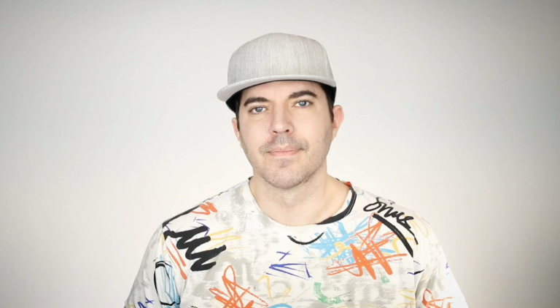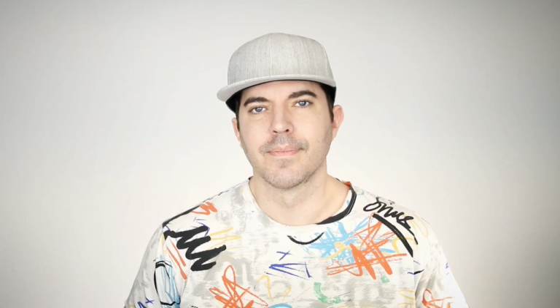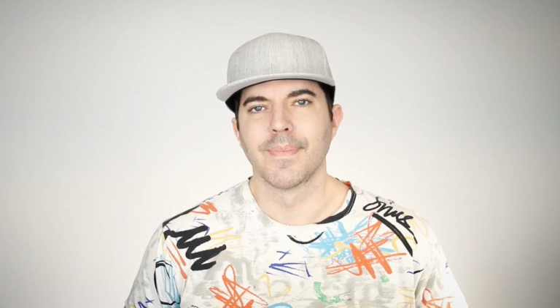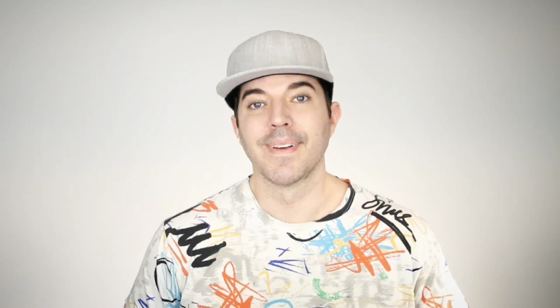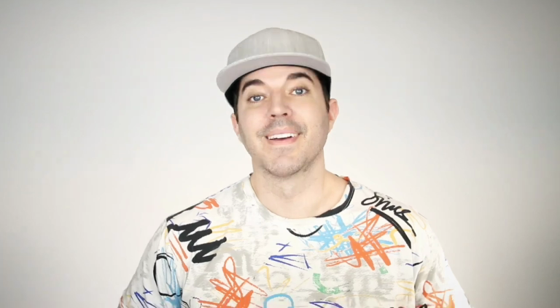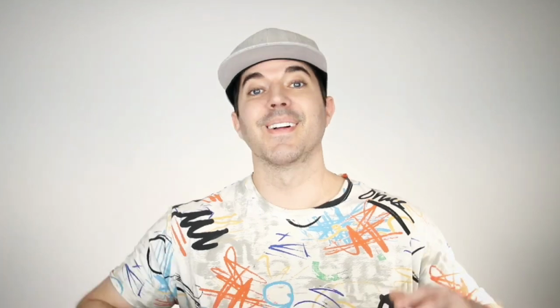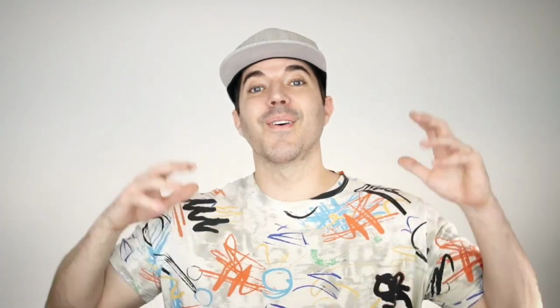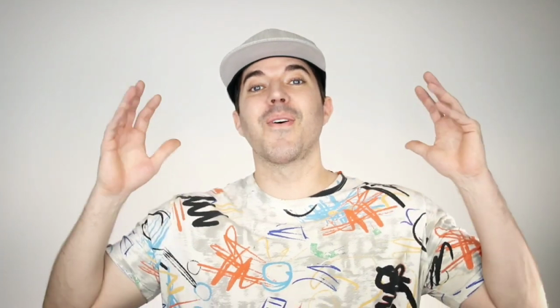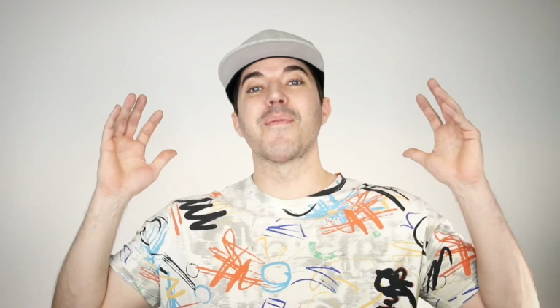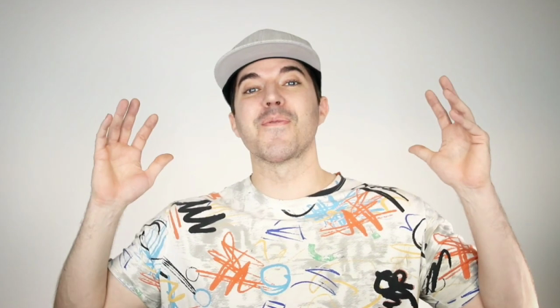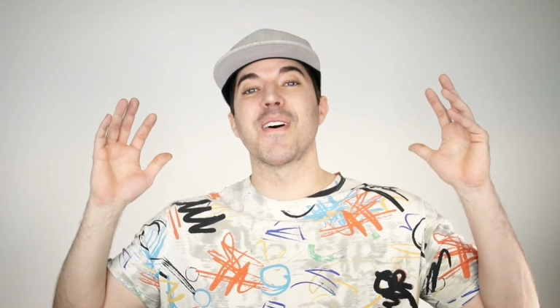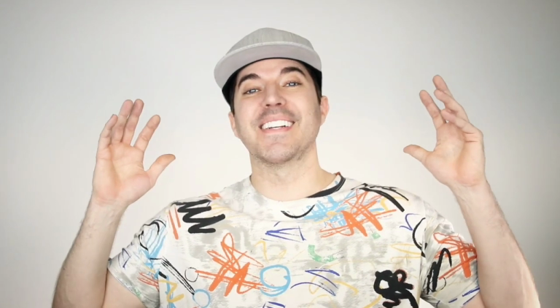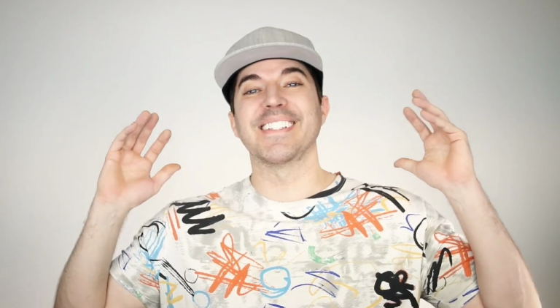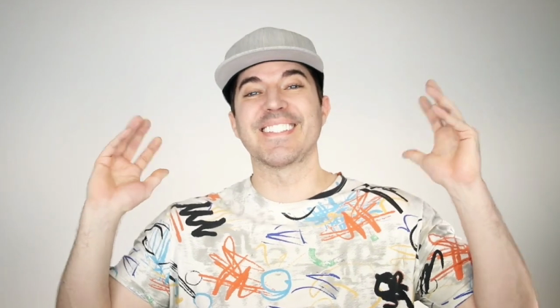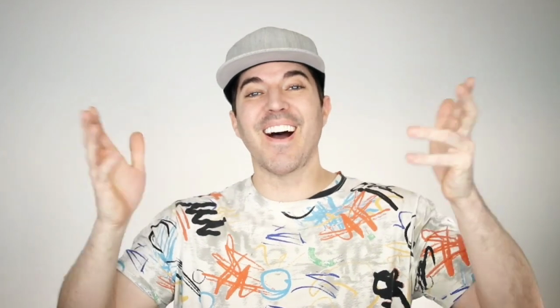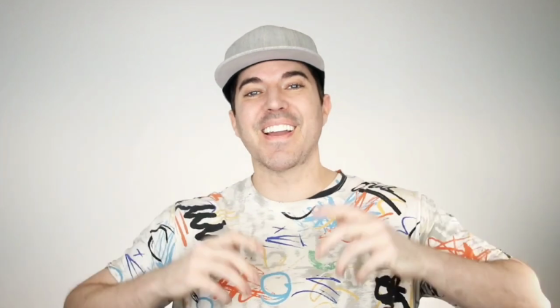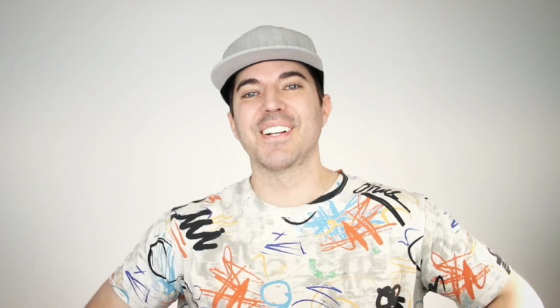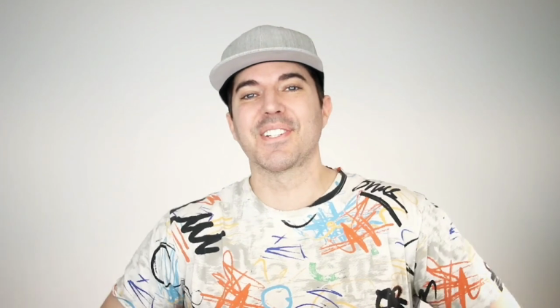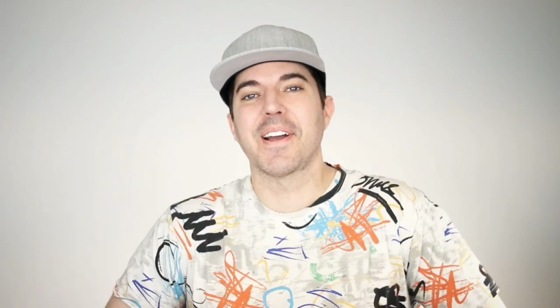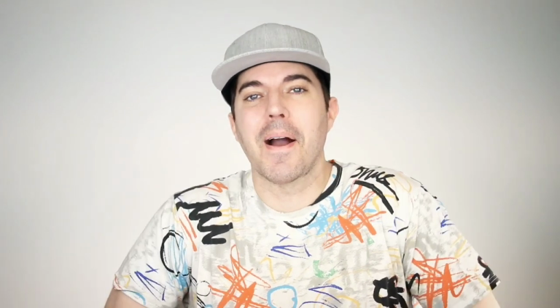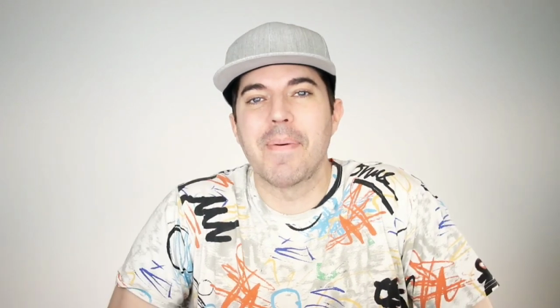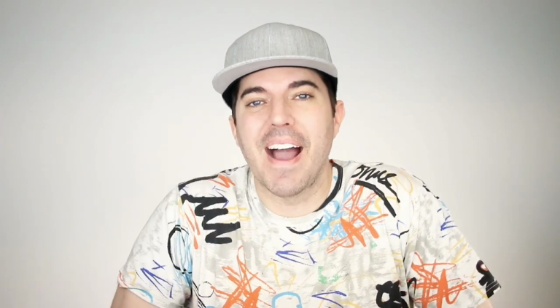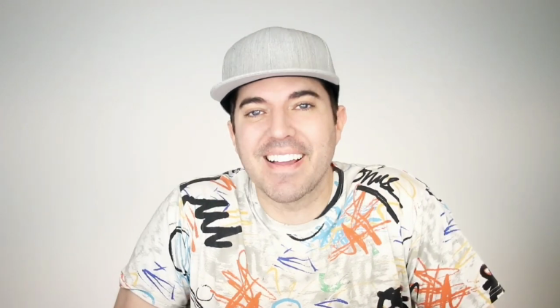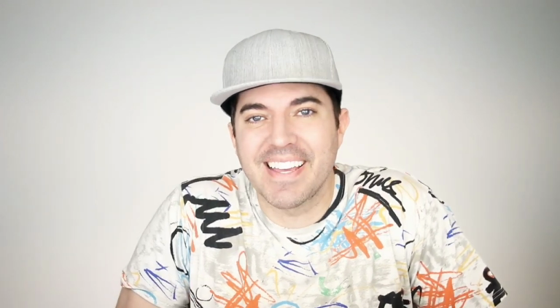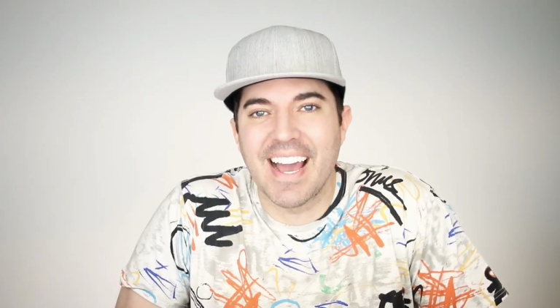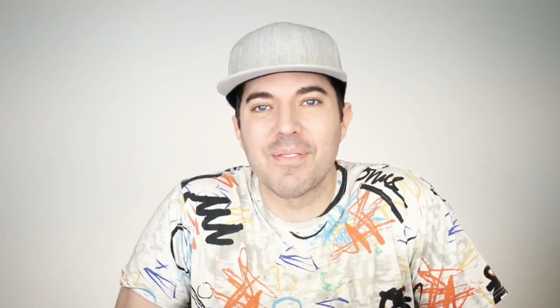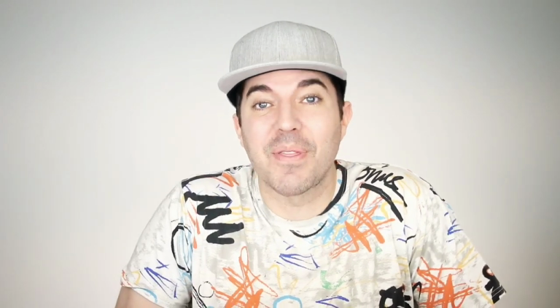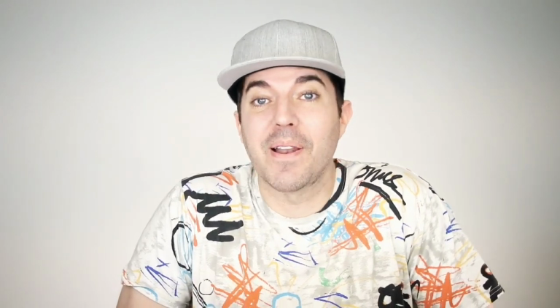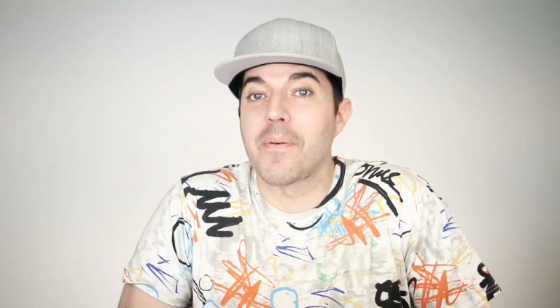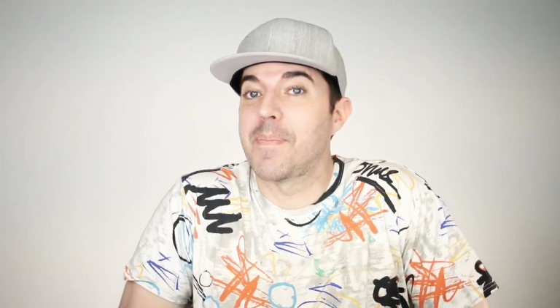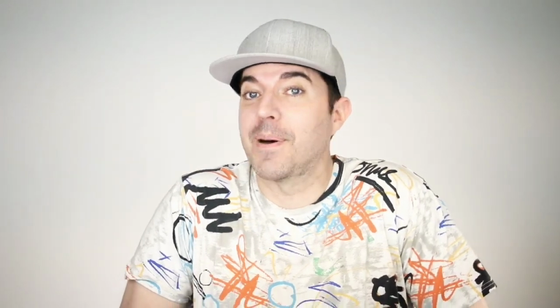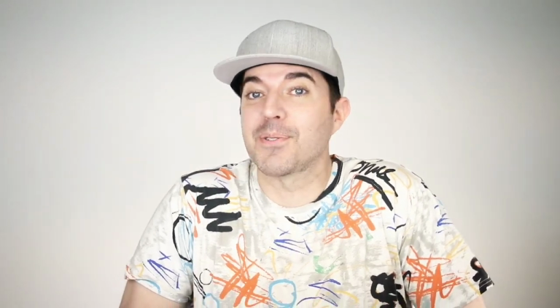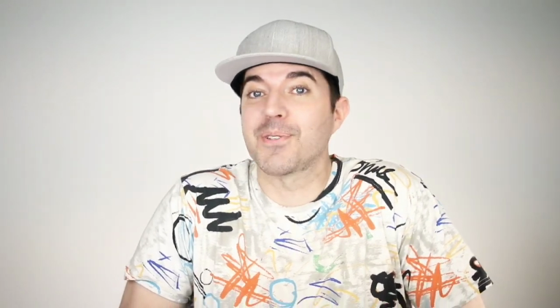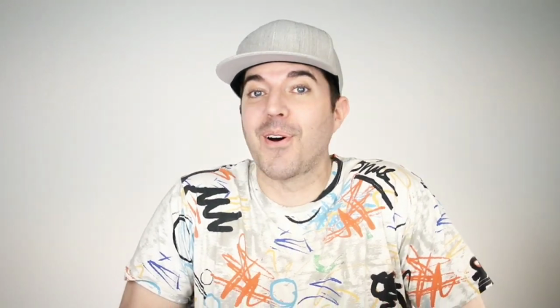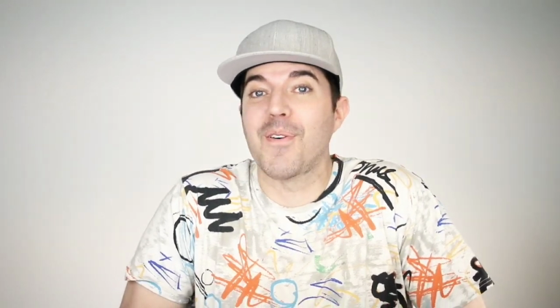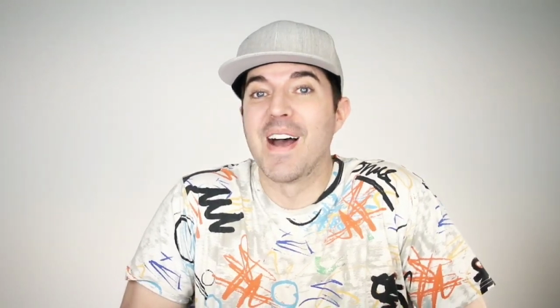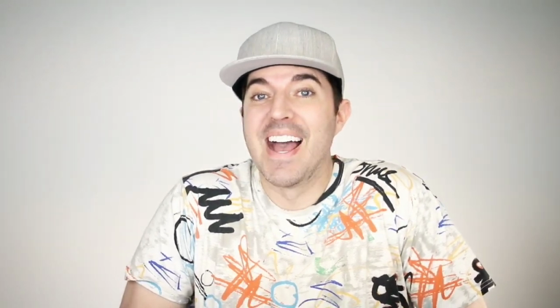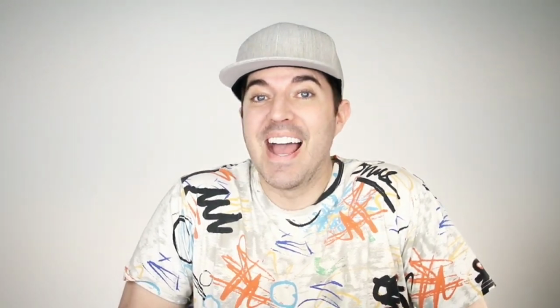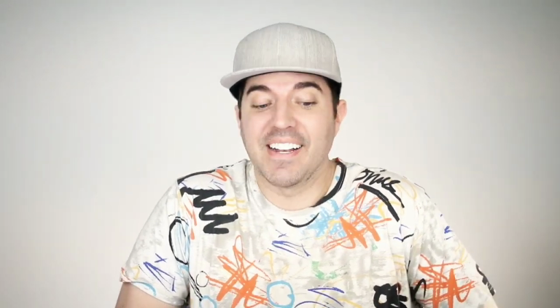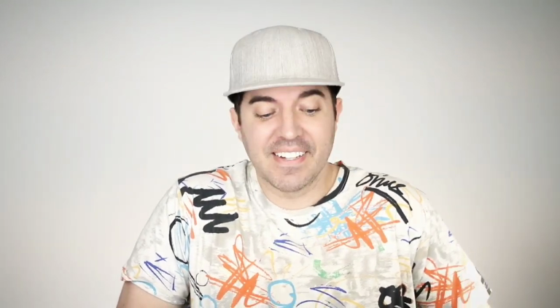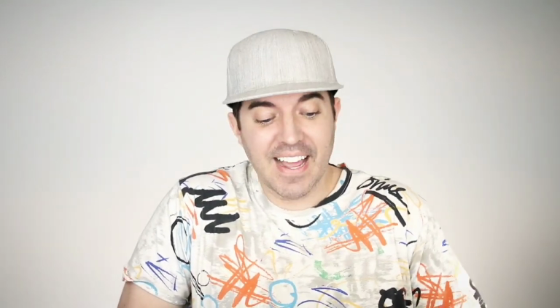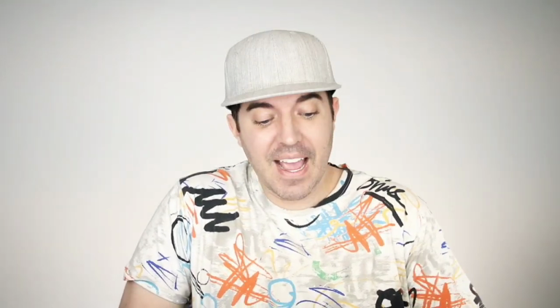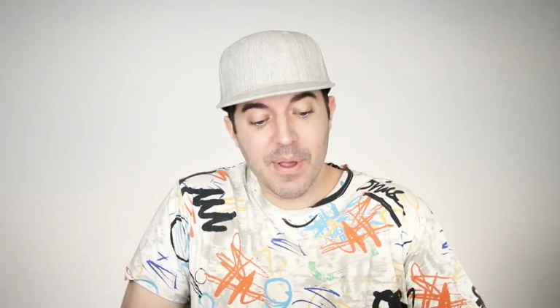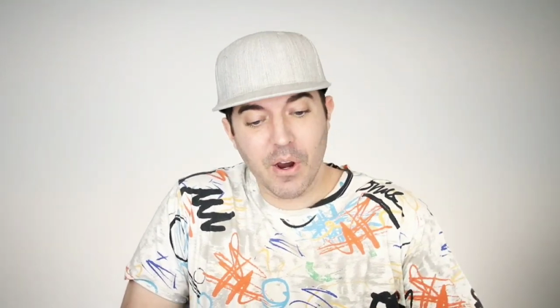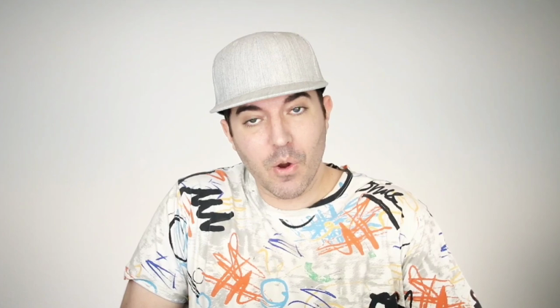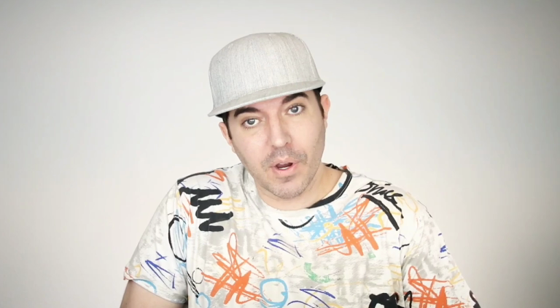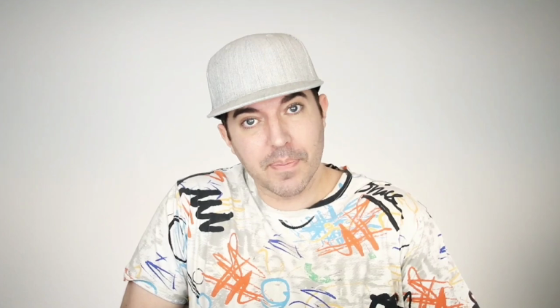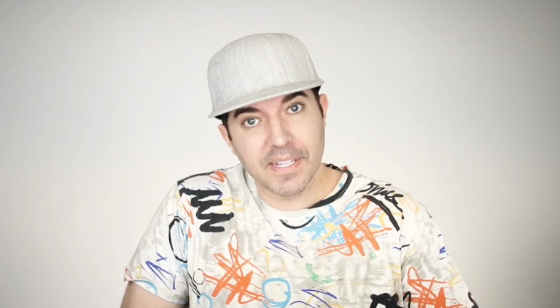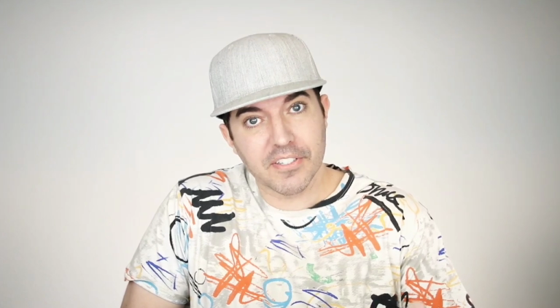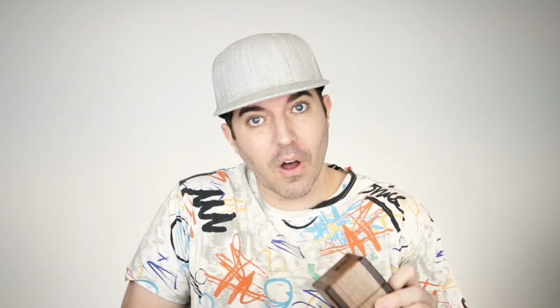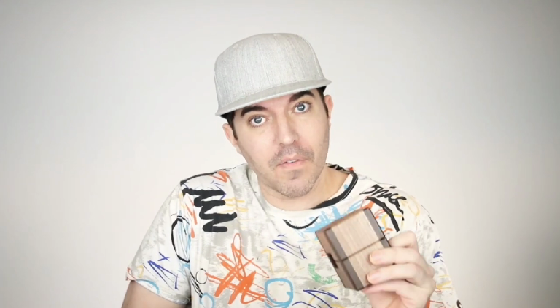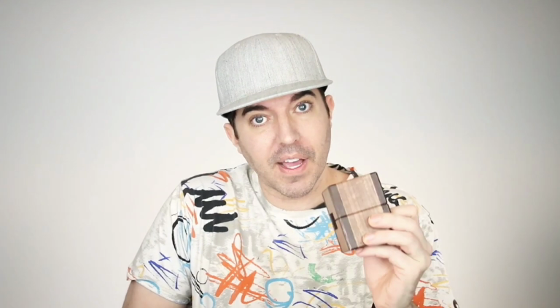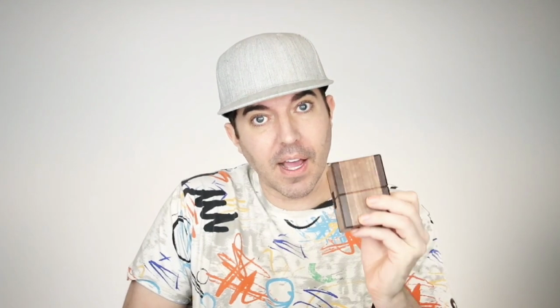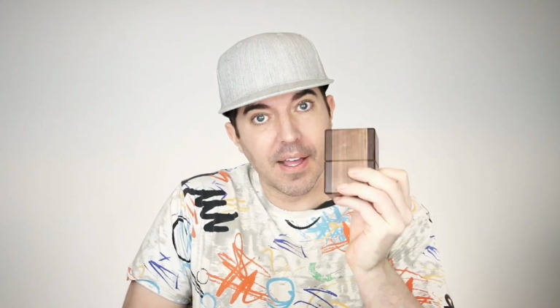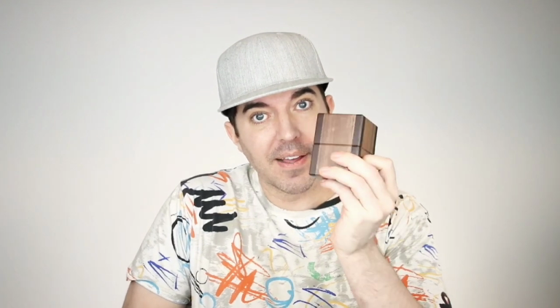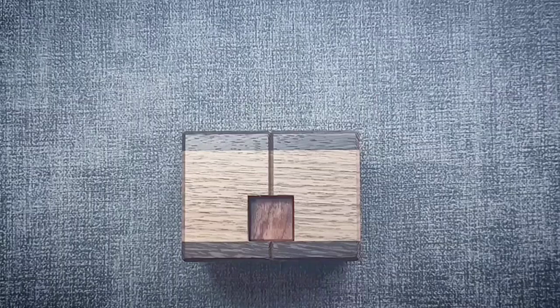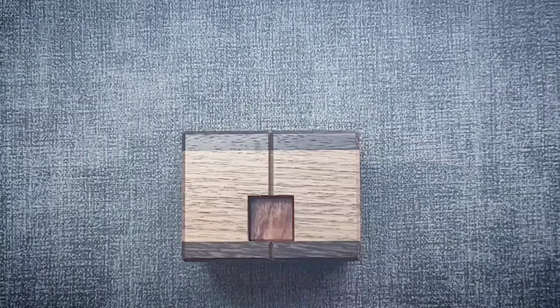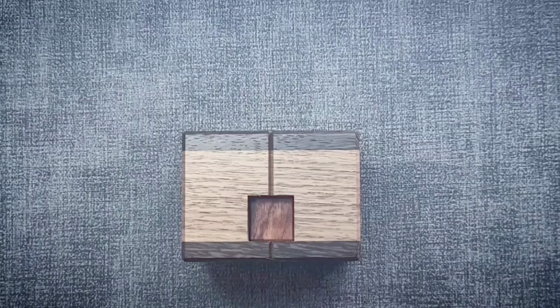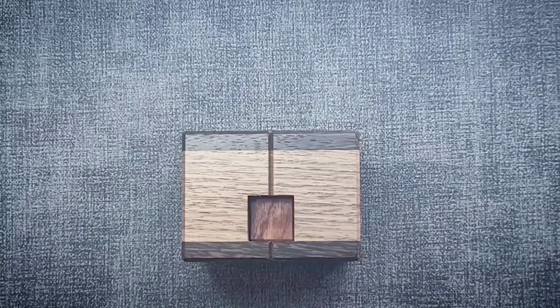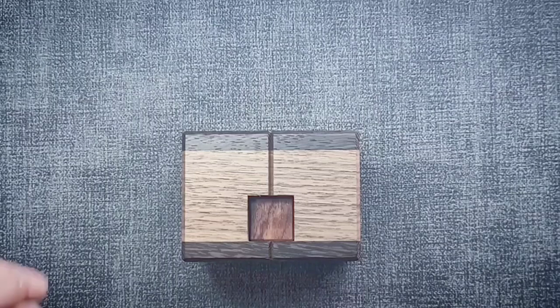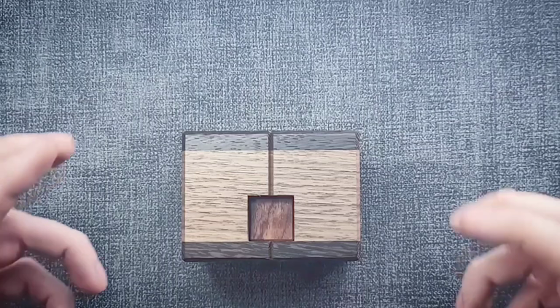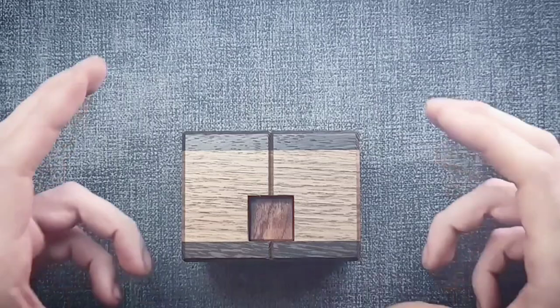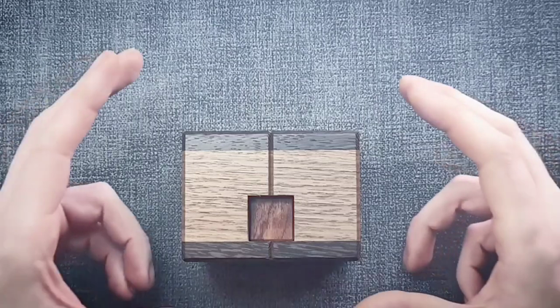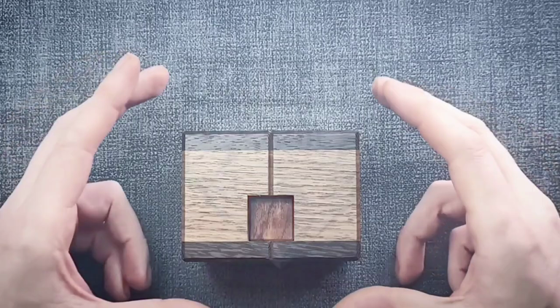Hello everyone, it is Doc Hitchcock back again with another puzzle solve and today we are going to be solving the Jammed Gem.